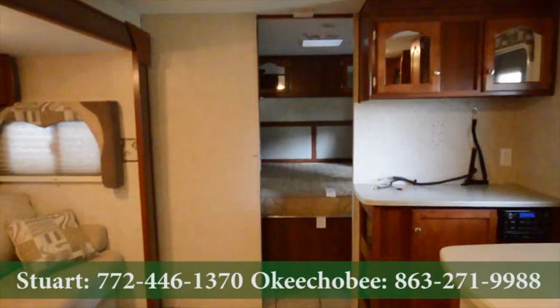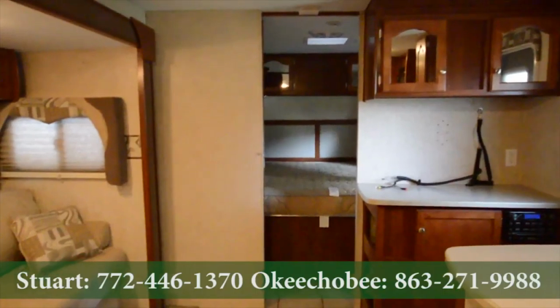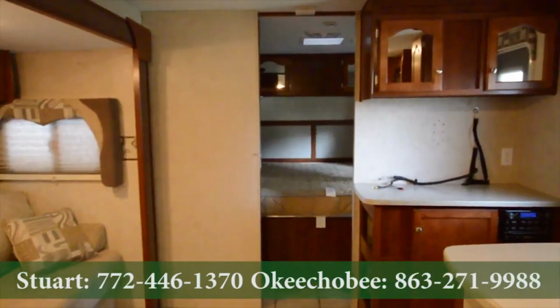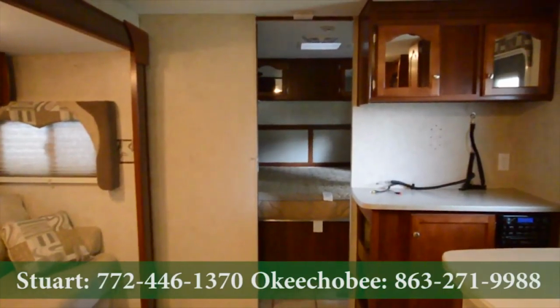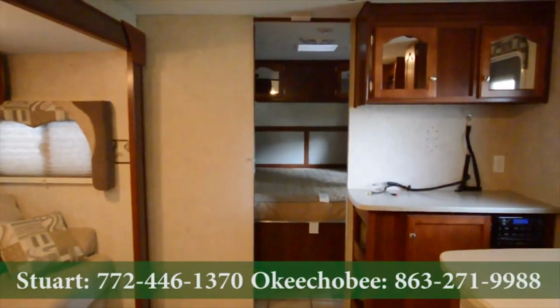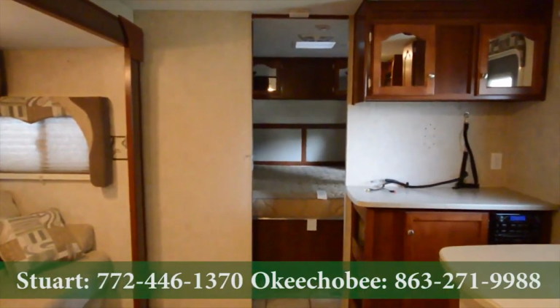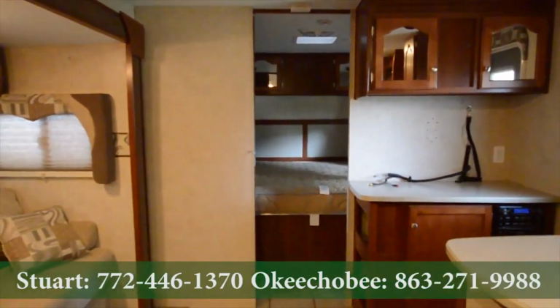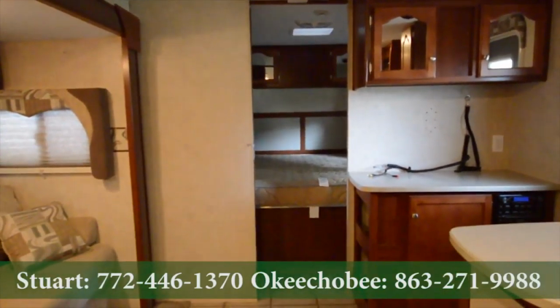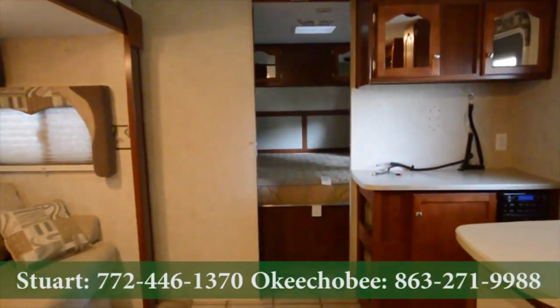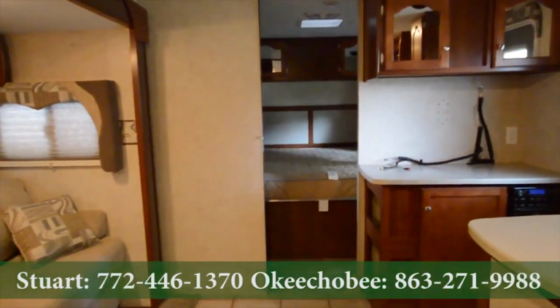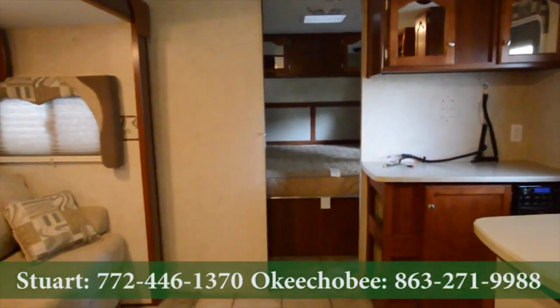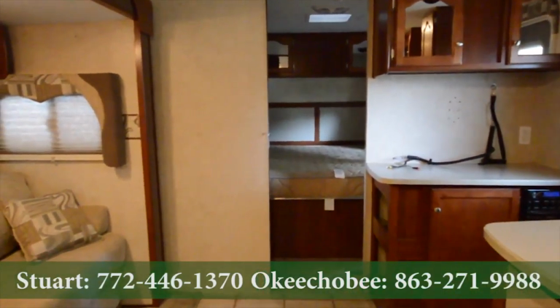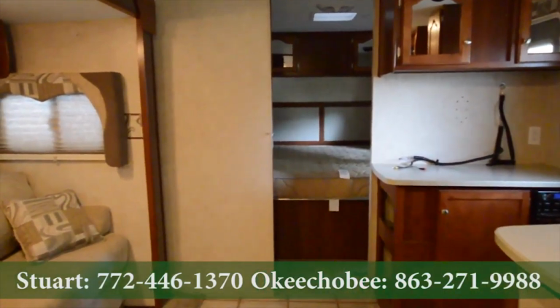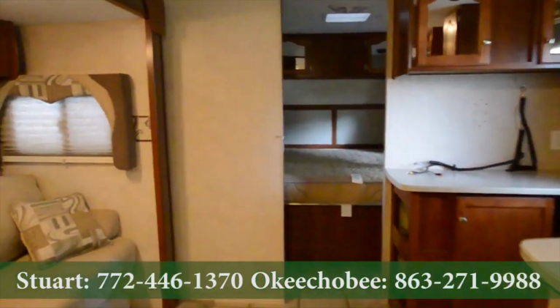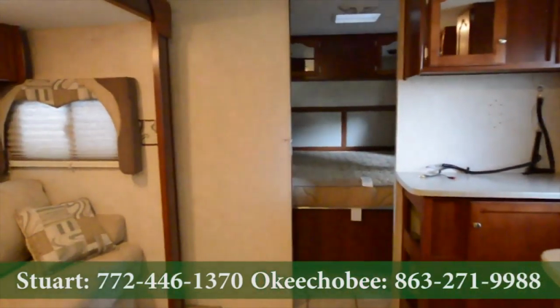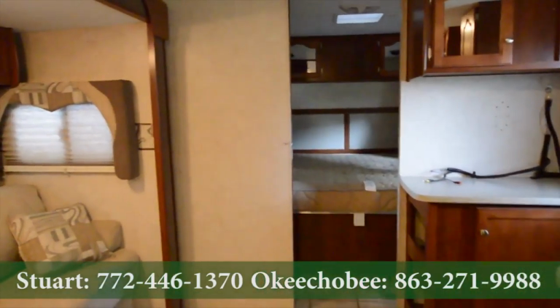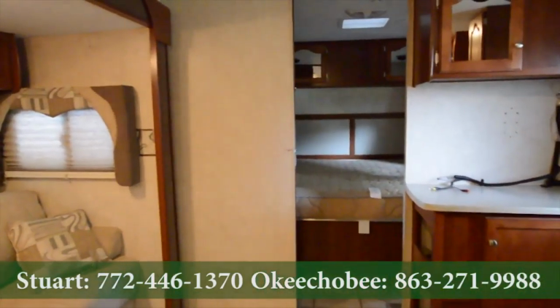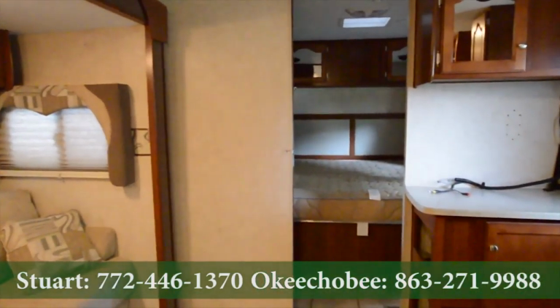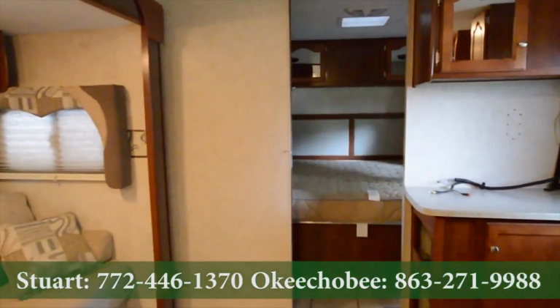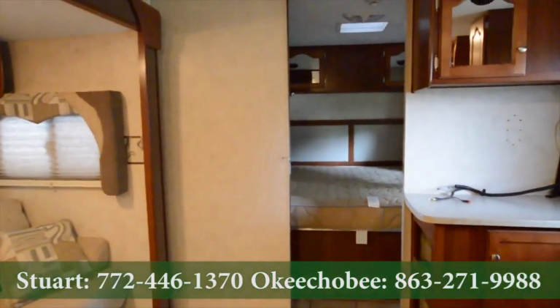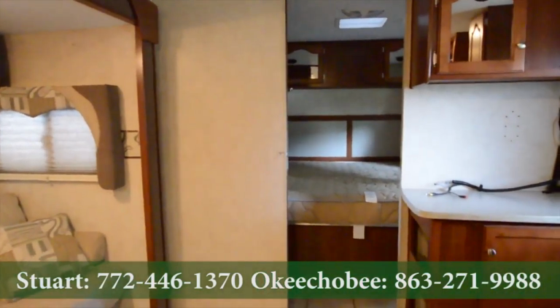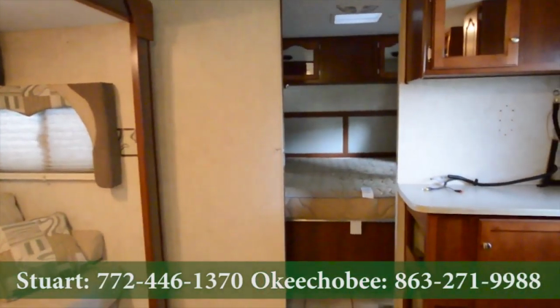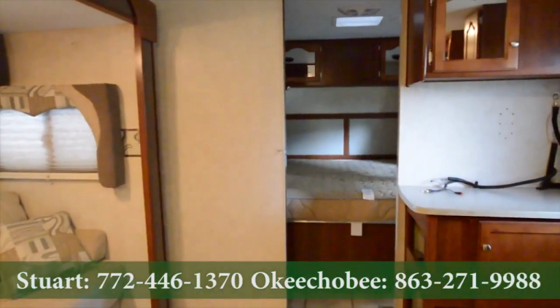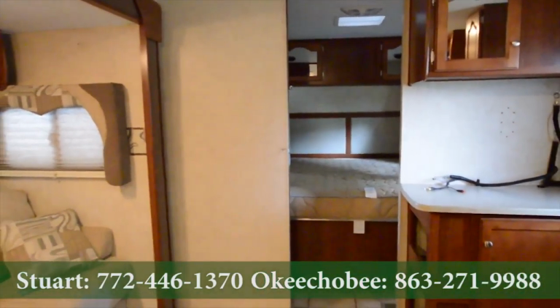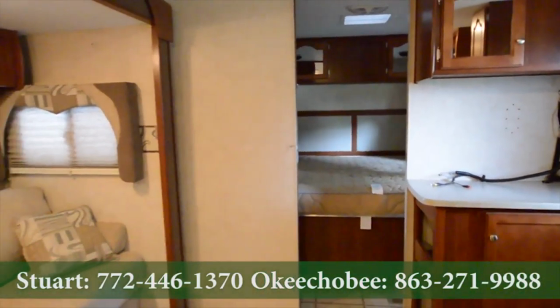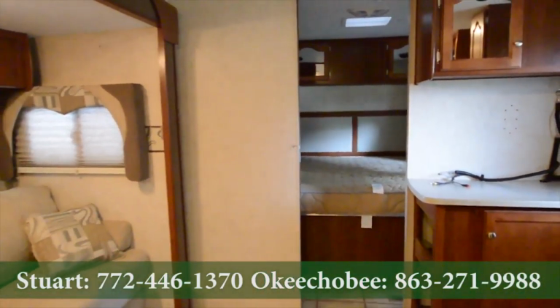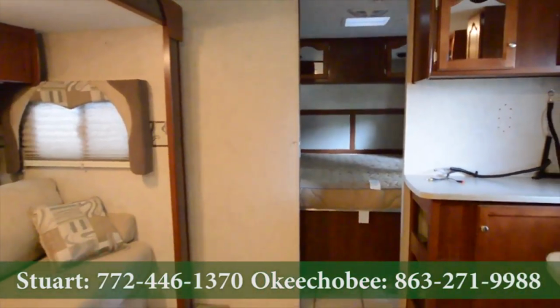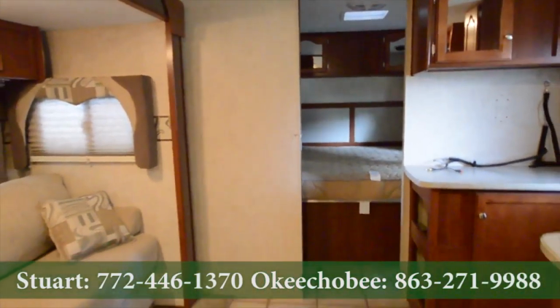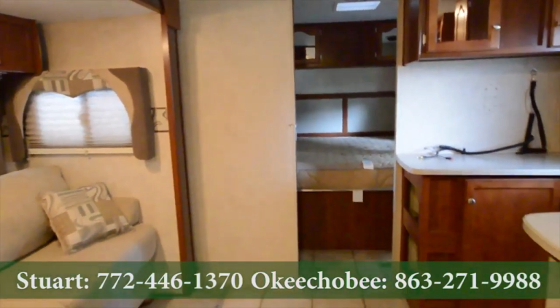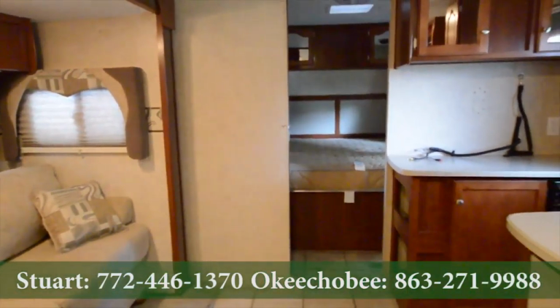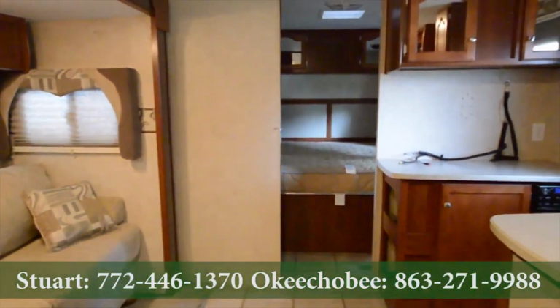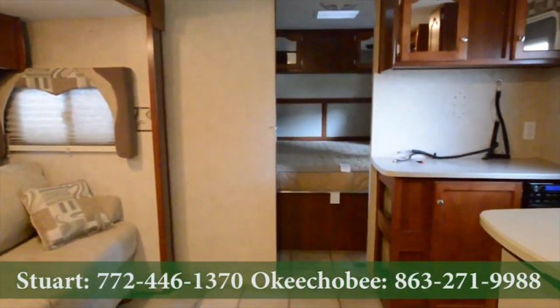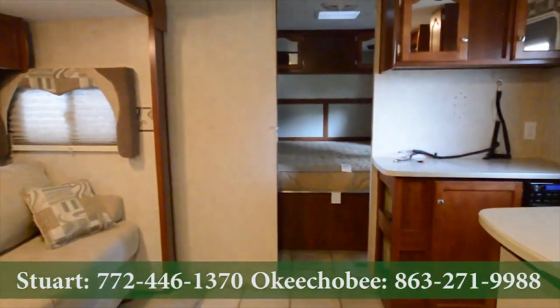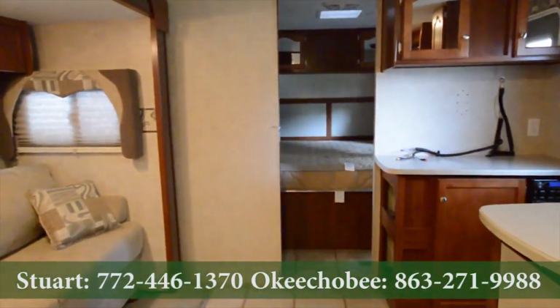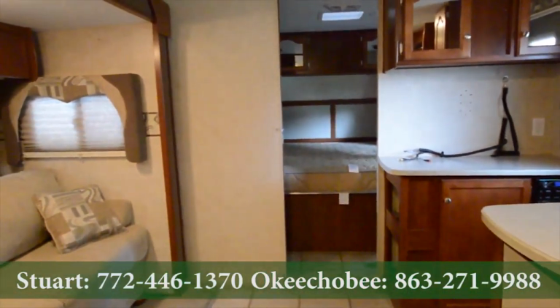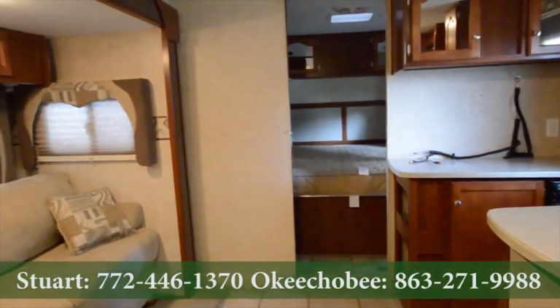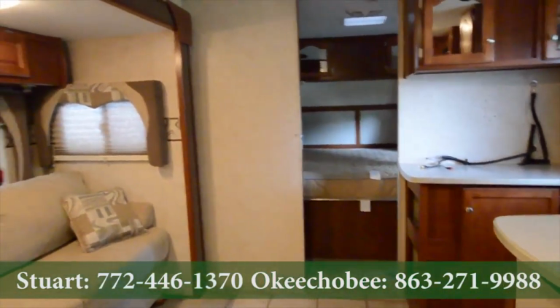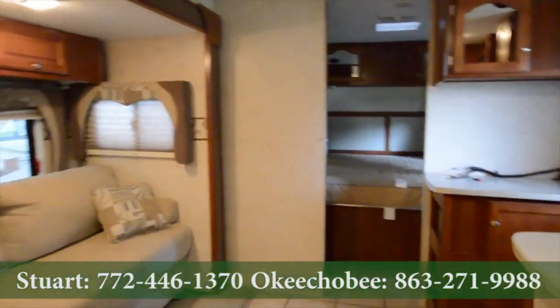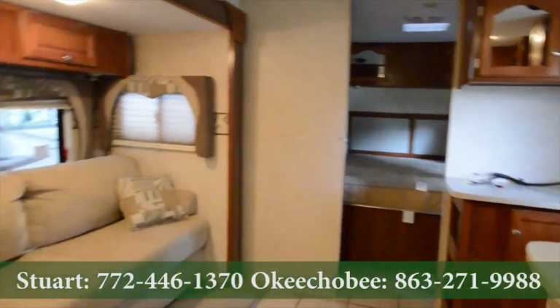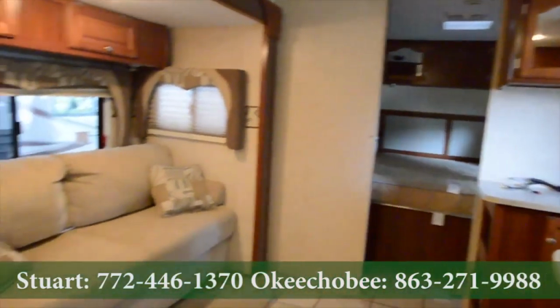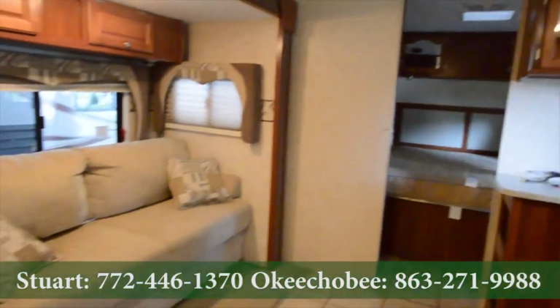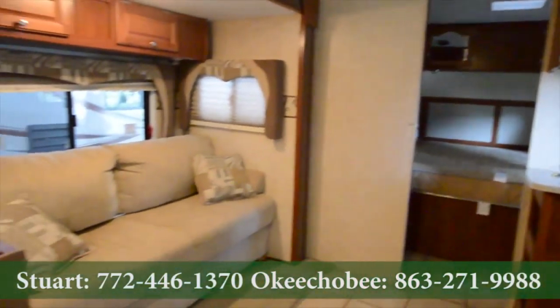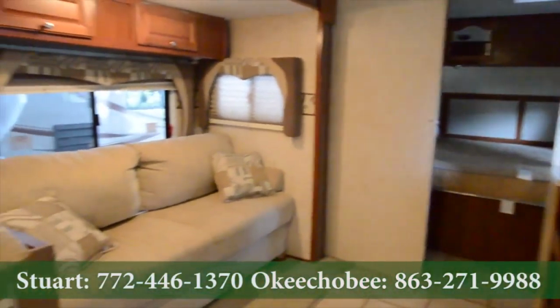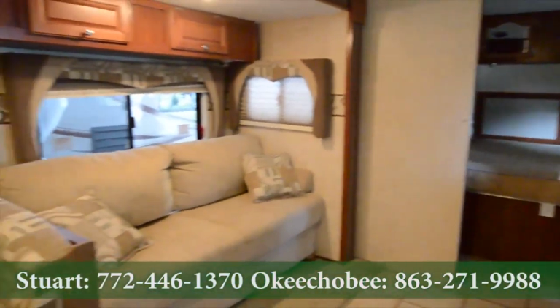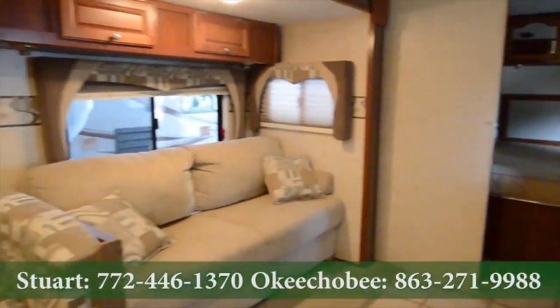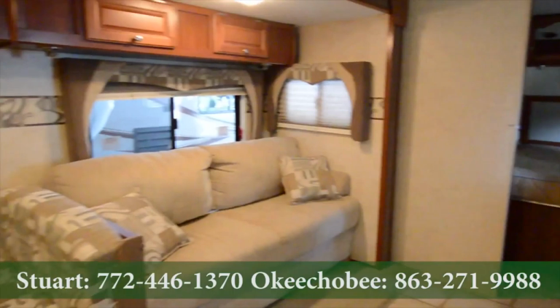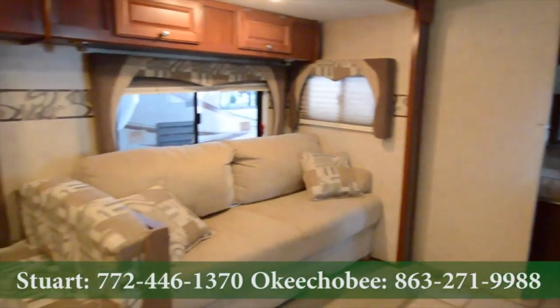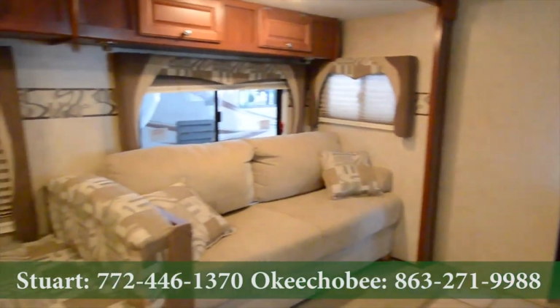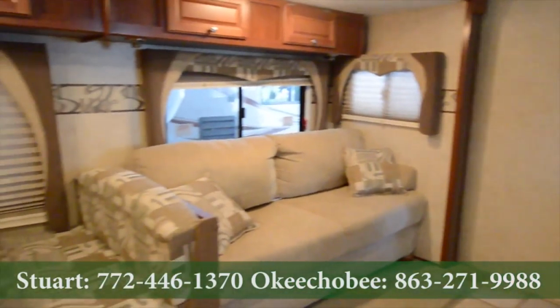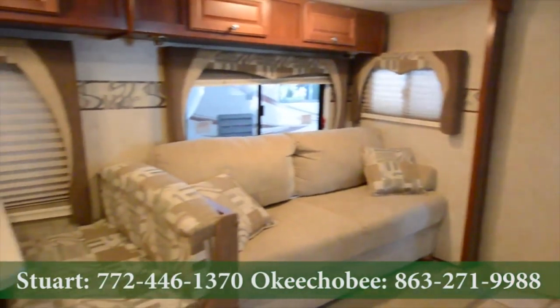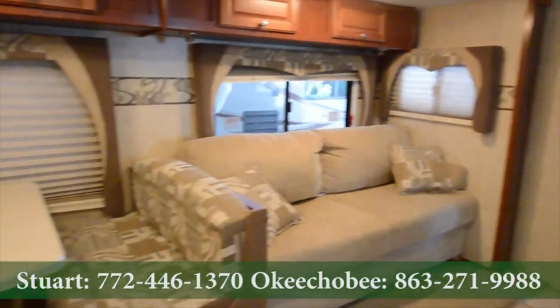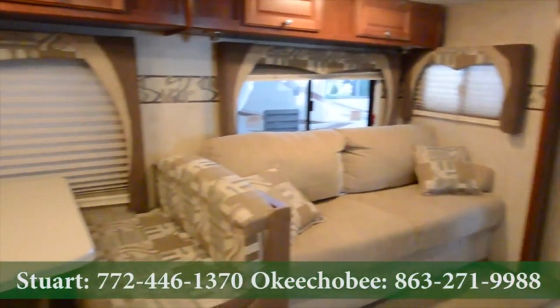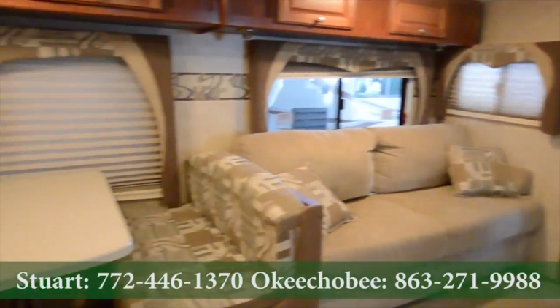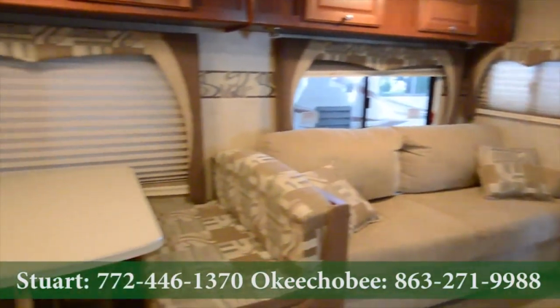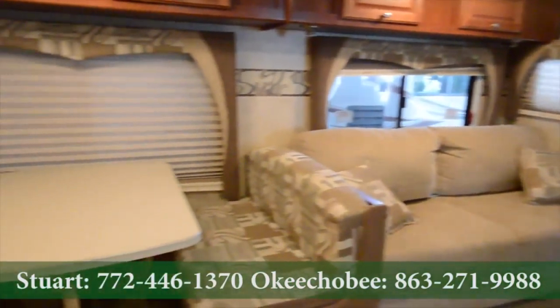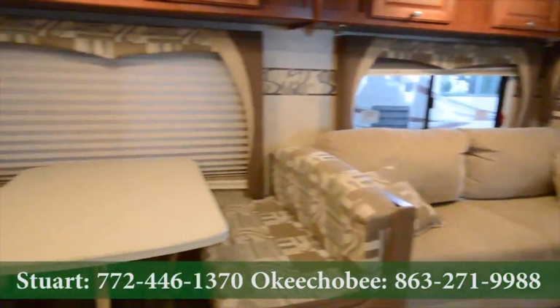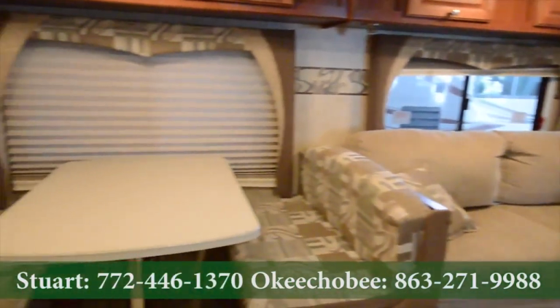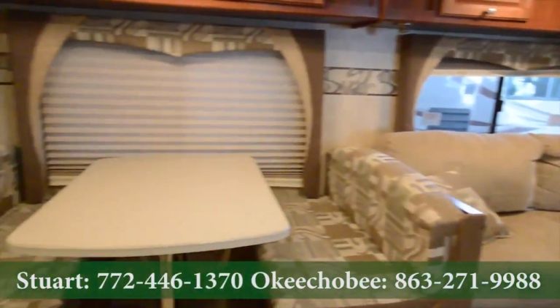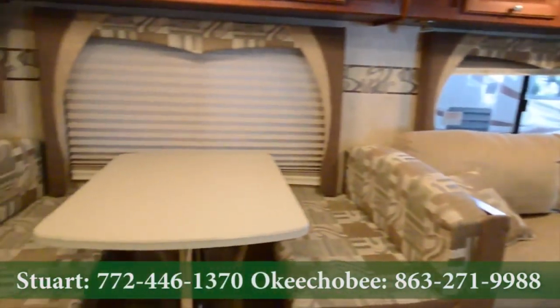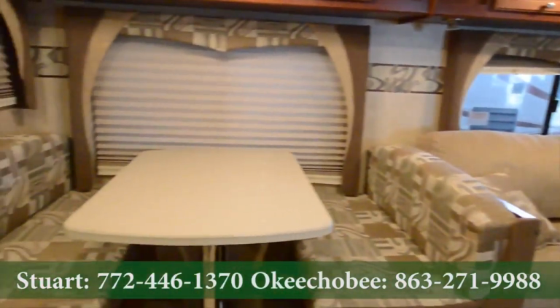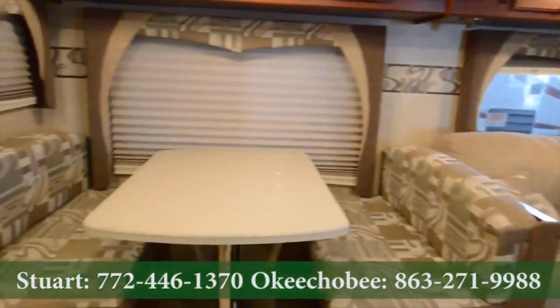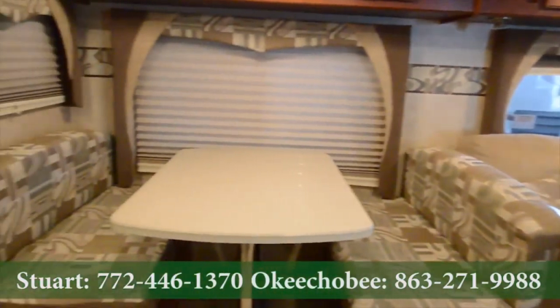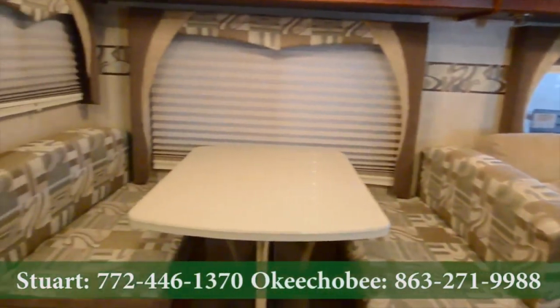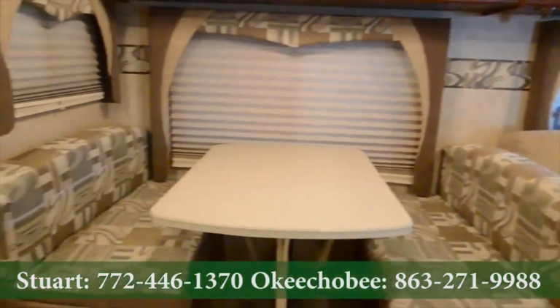Hey guys, Brandon here at Florida Outdoors RV Country in Okeechobee, Florida. I want to show you this Prowler — it's in really great condition. It's a pre-owned unit.